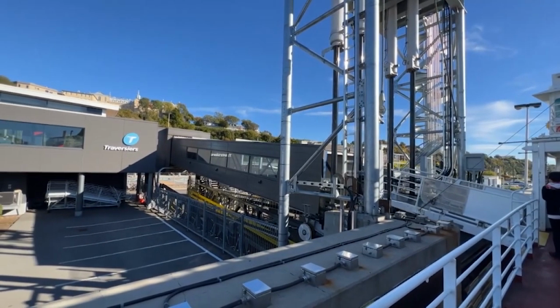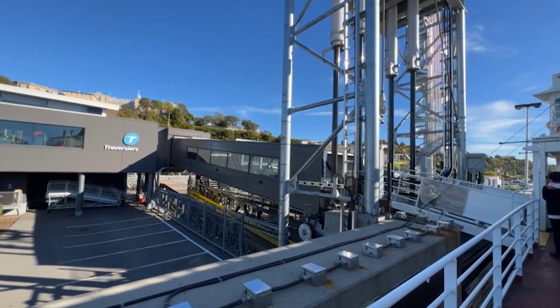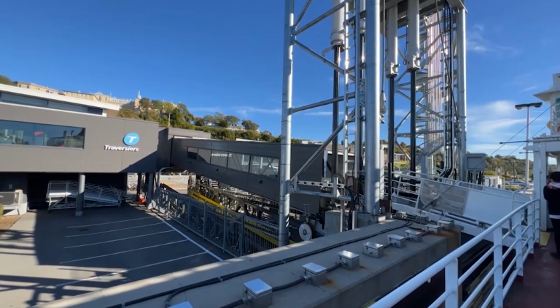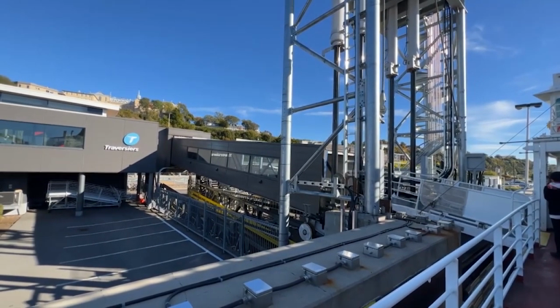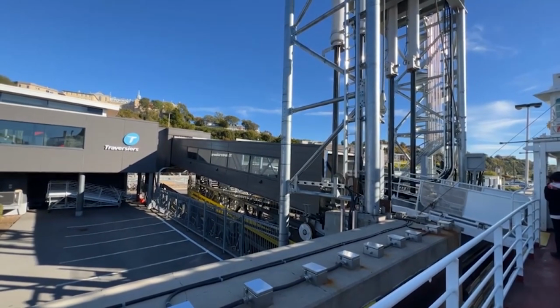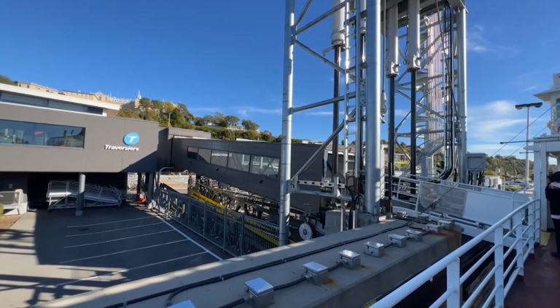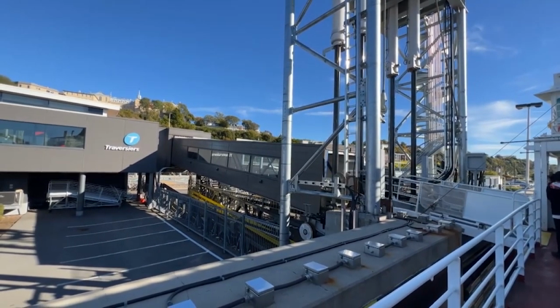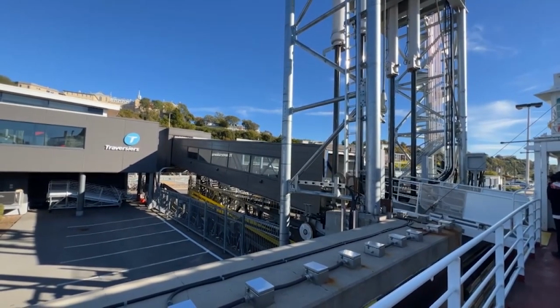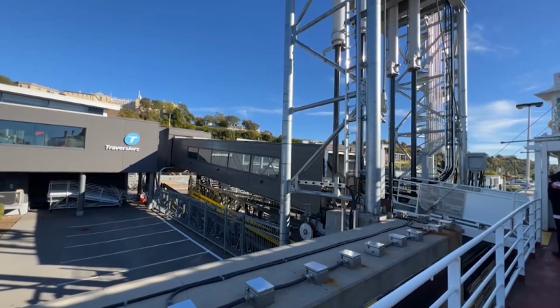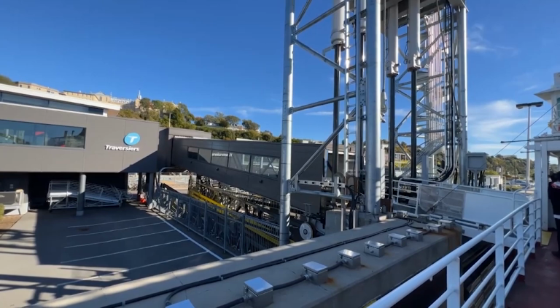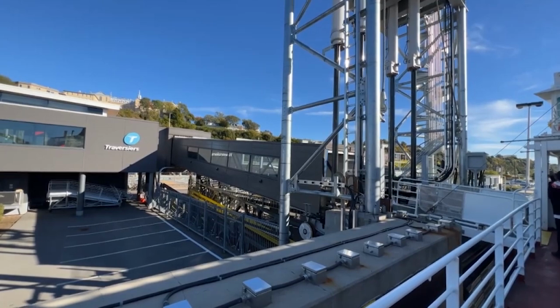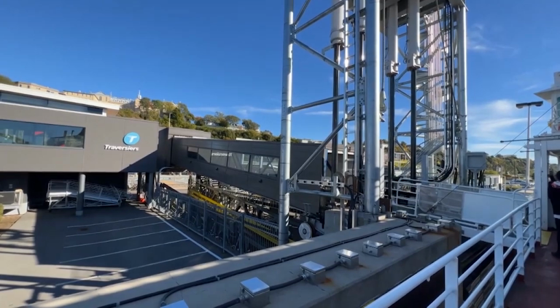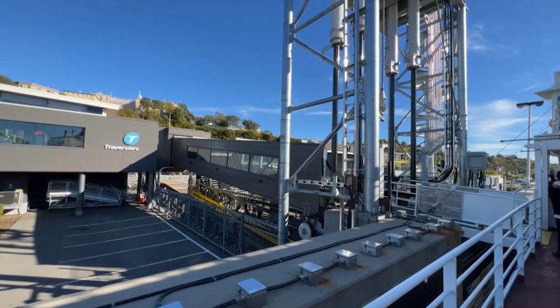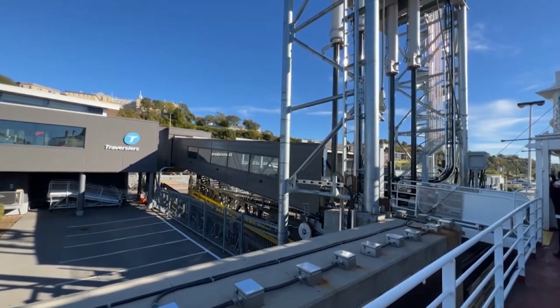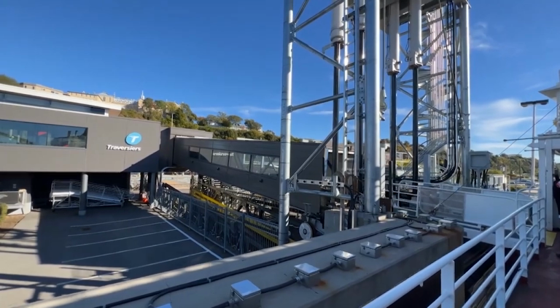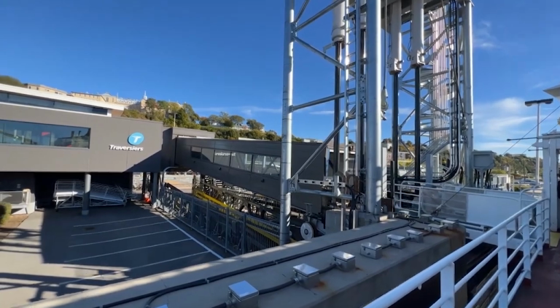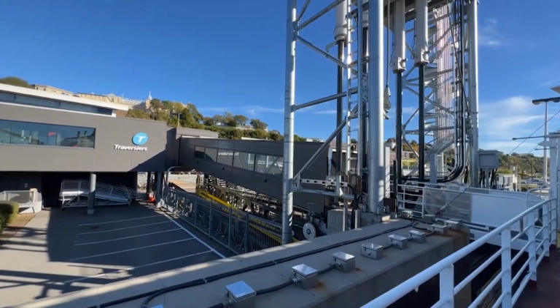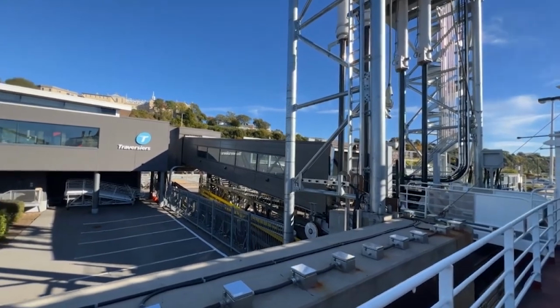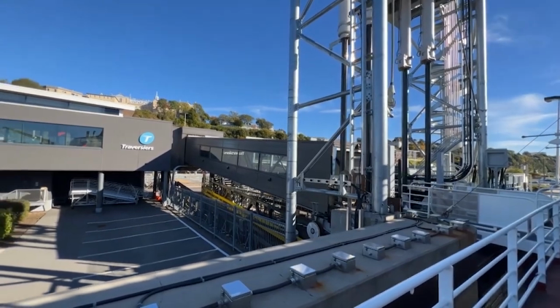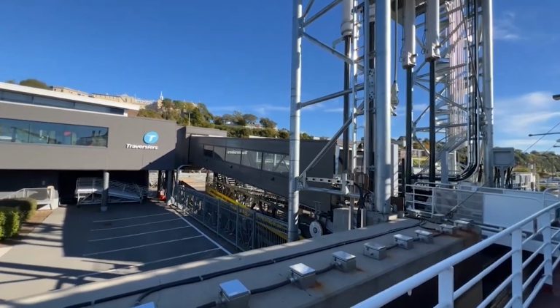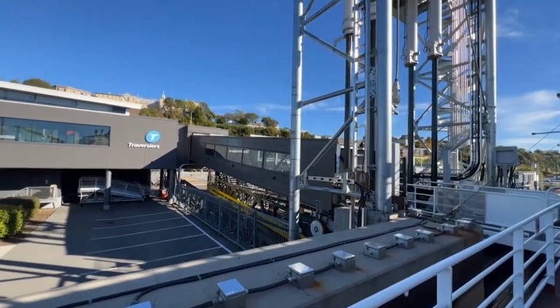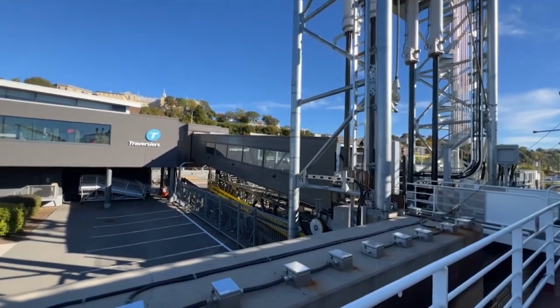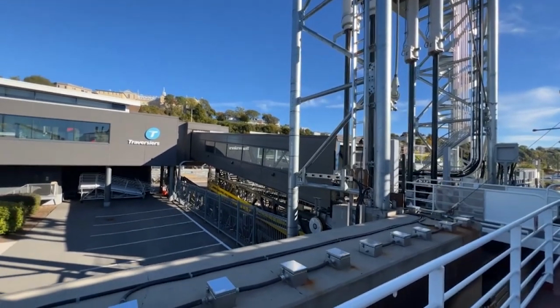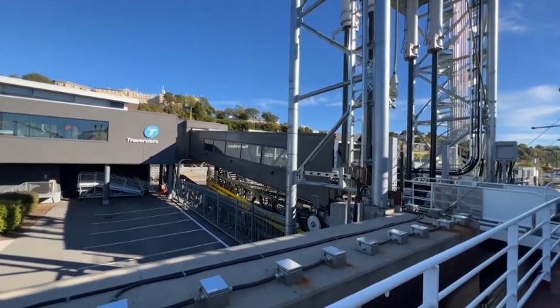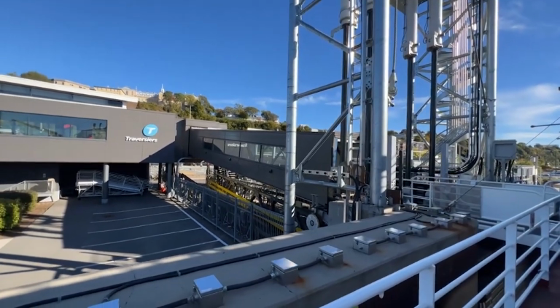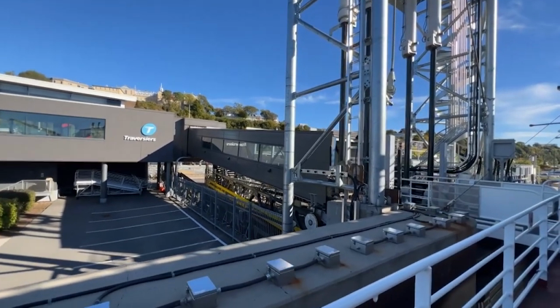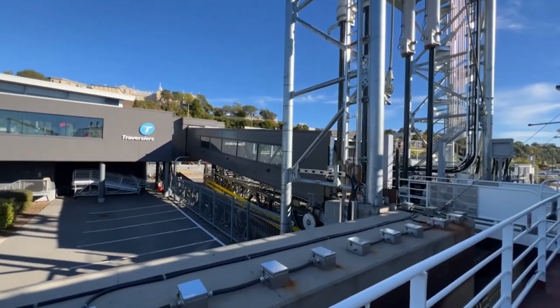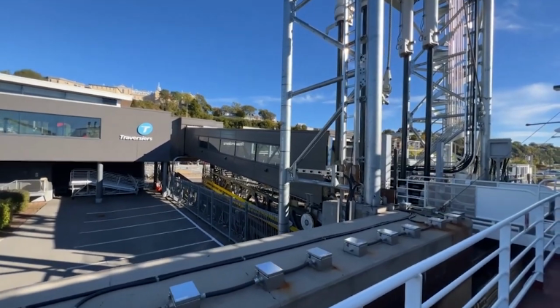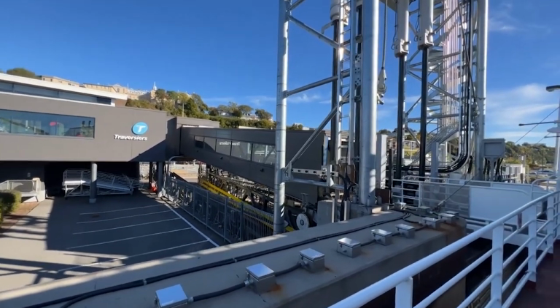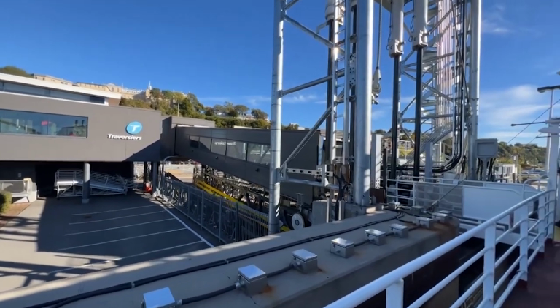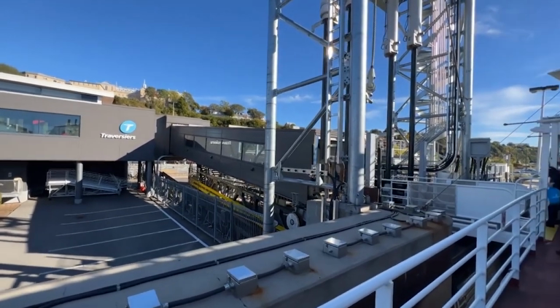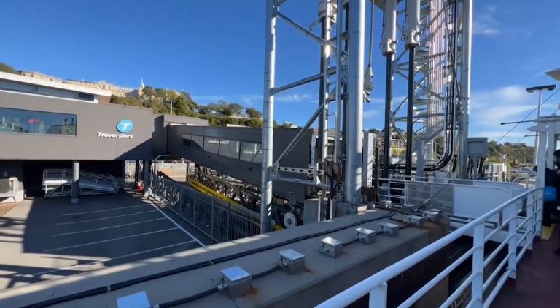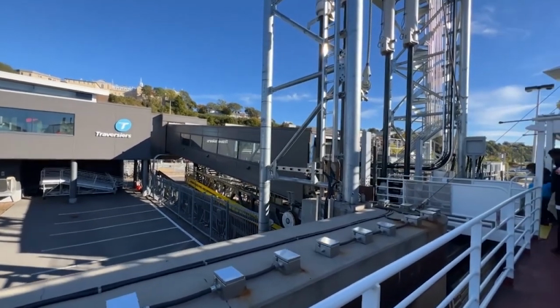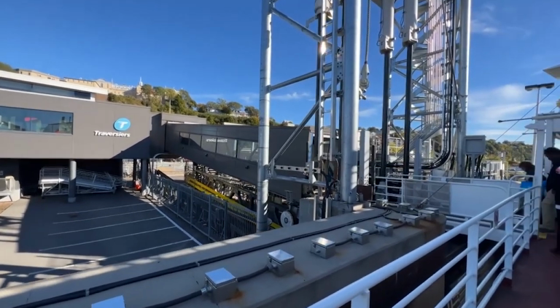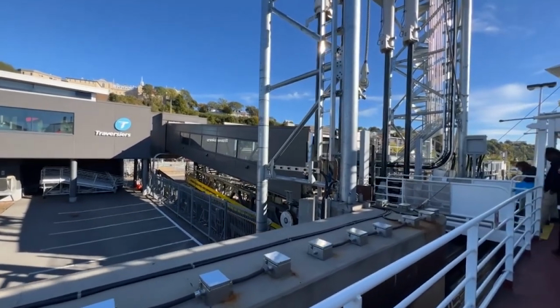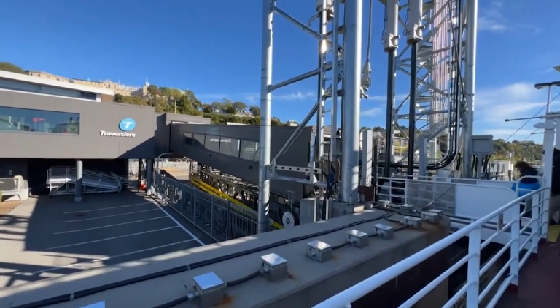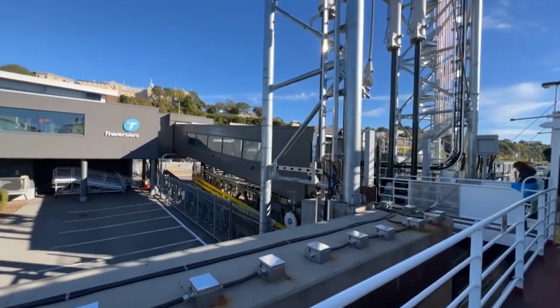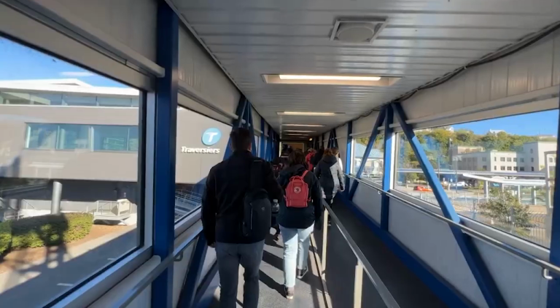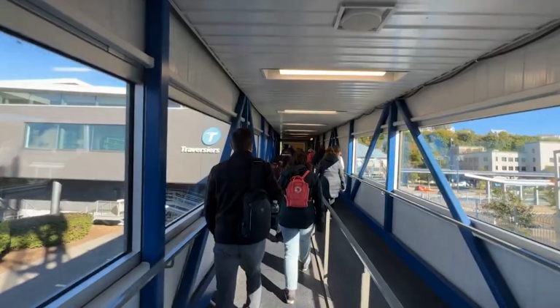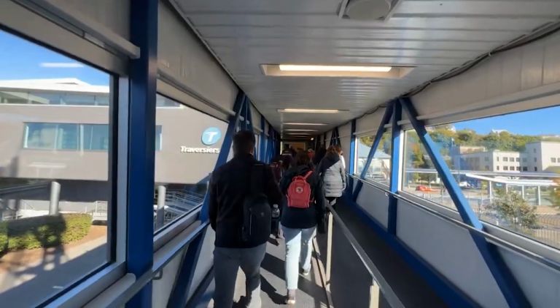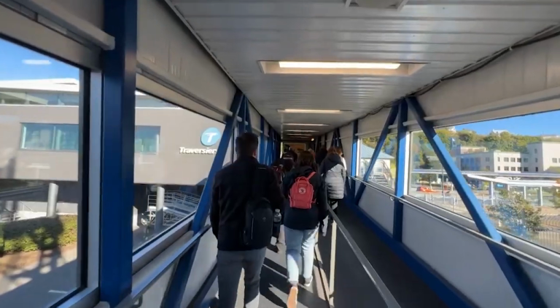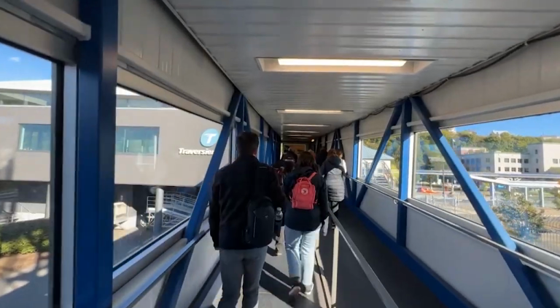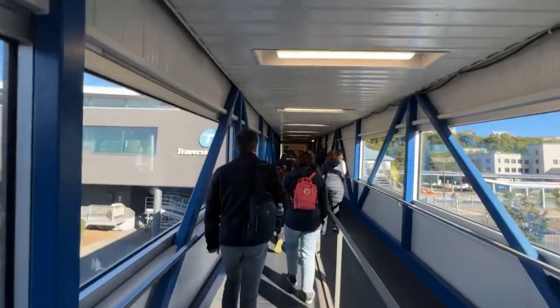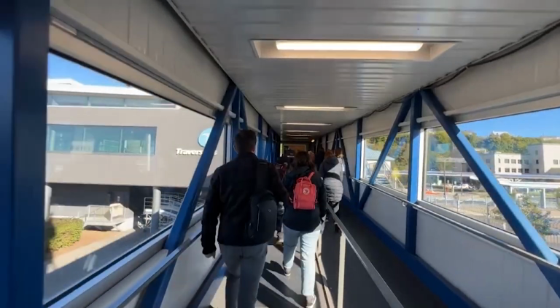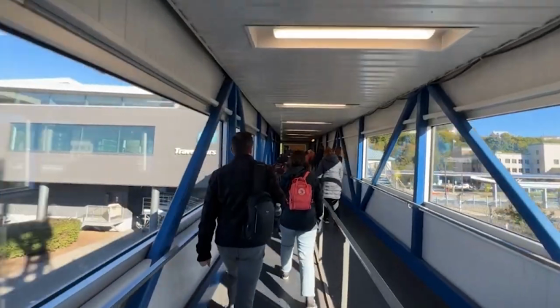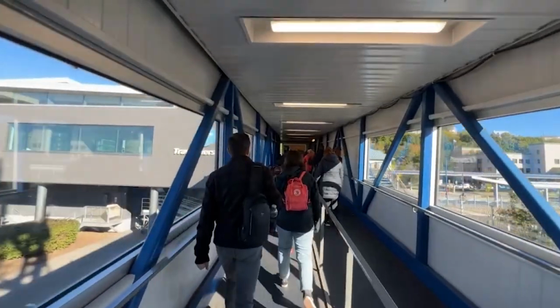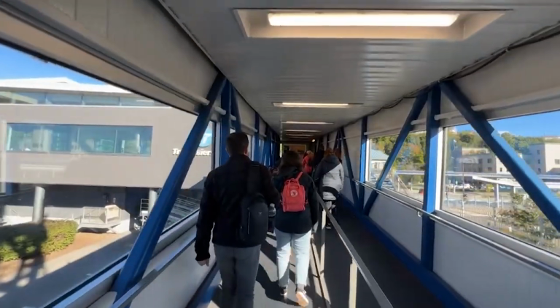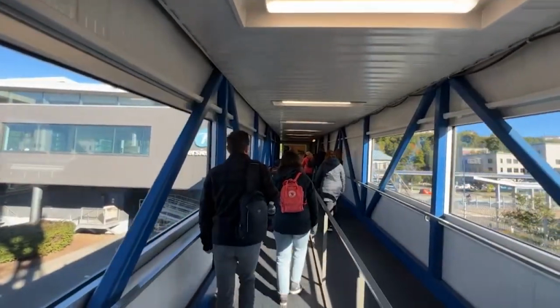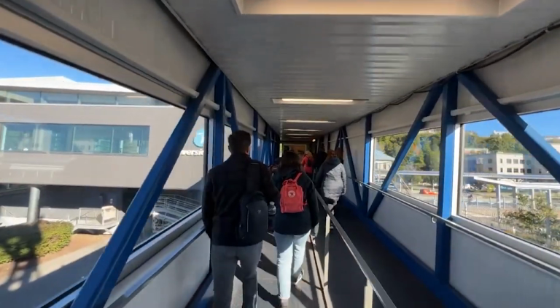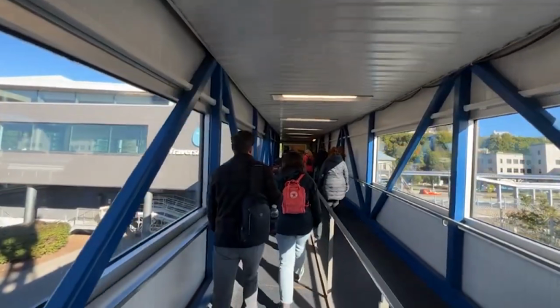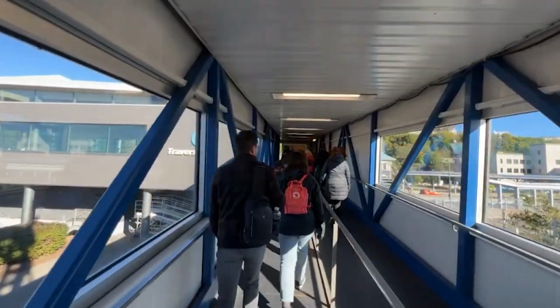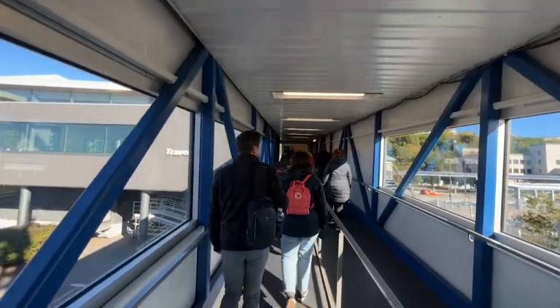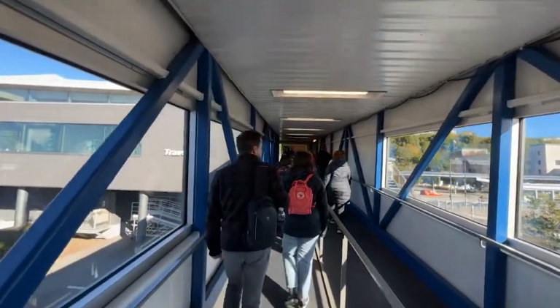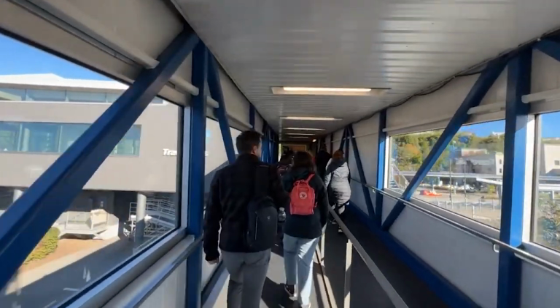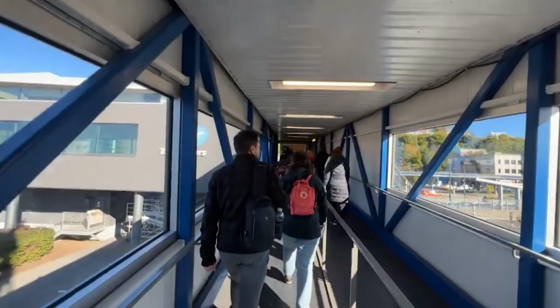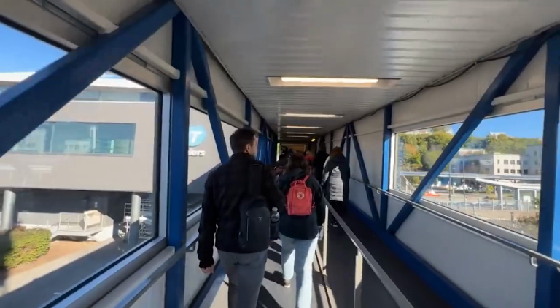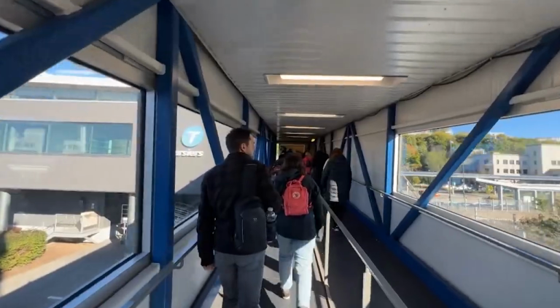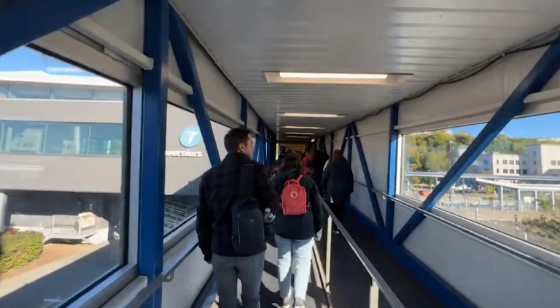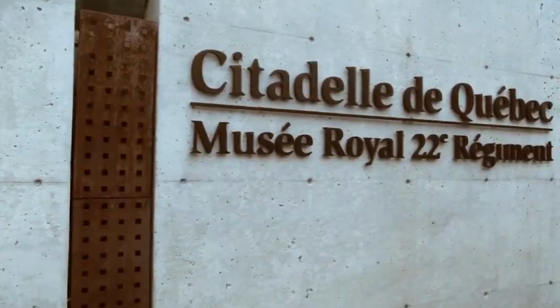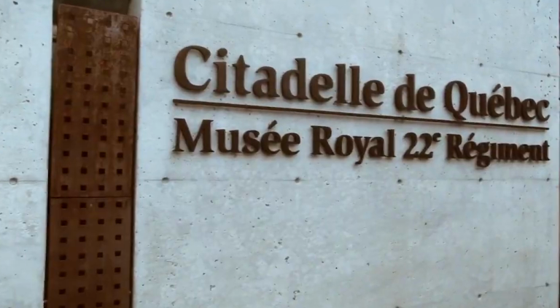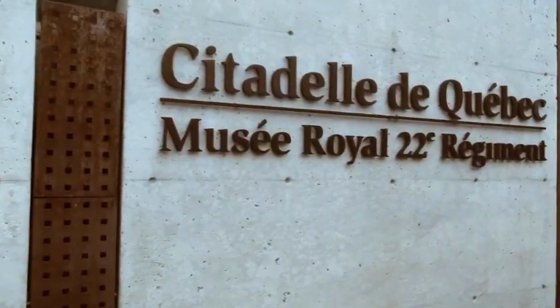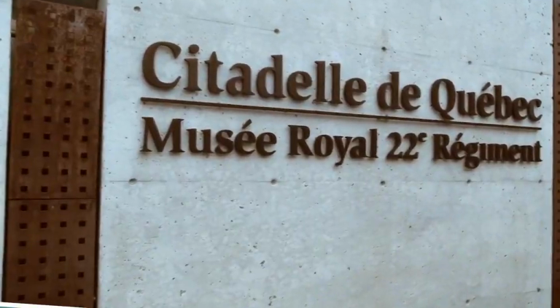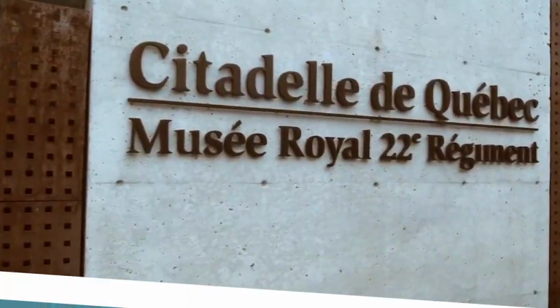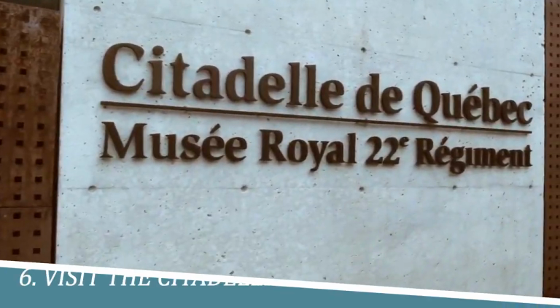You can also take in more stunning views of Quebec City. It's an excellent way to see the city from a different perspective and make unforgettable memories.